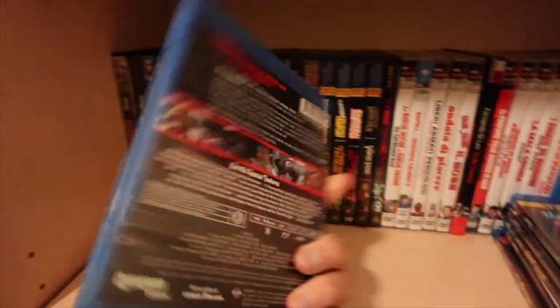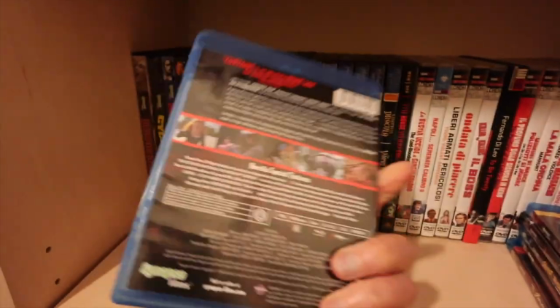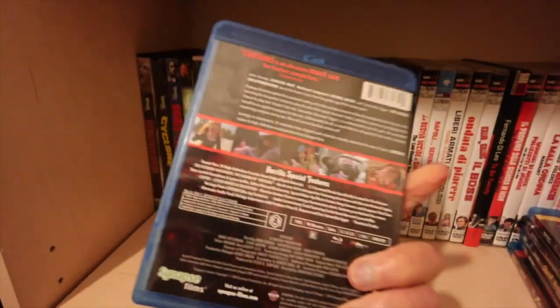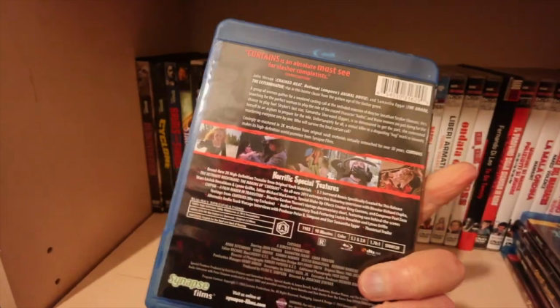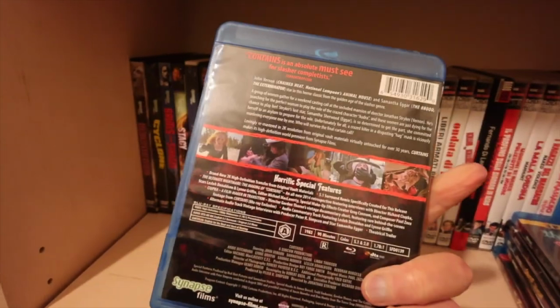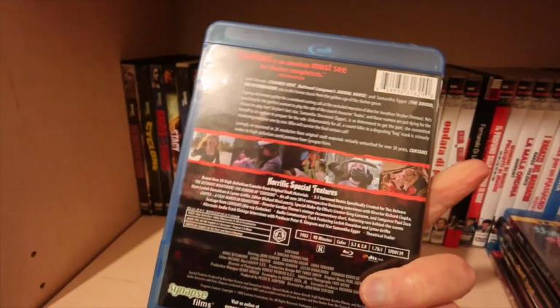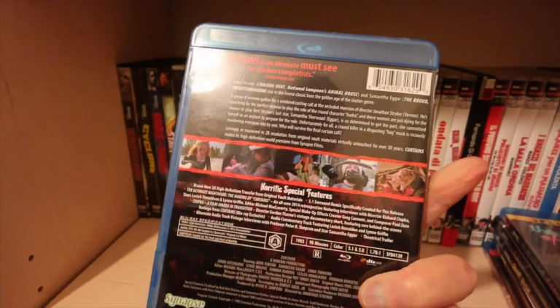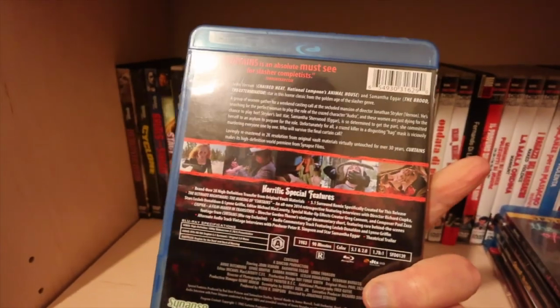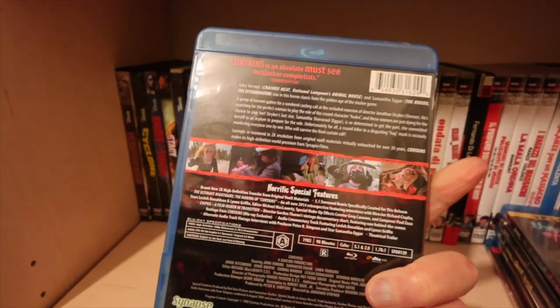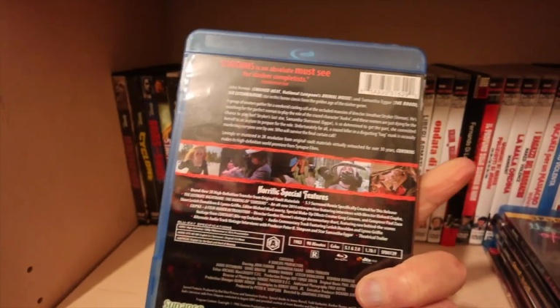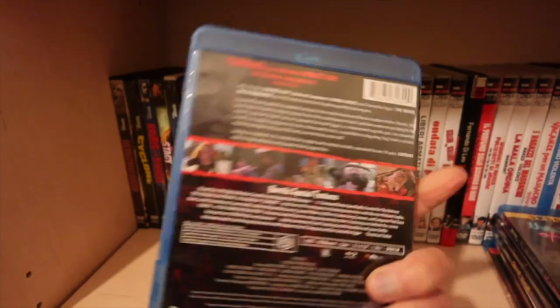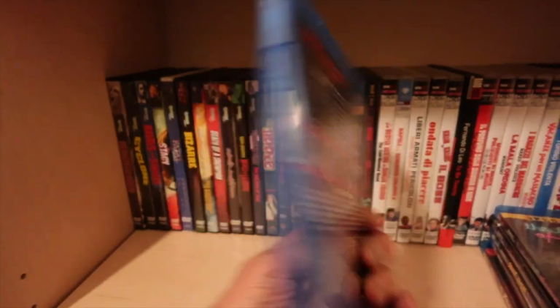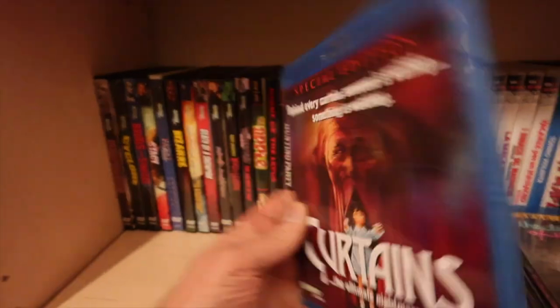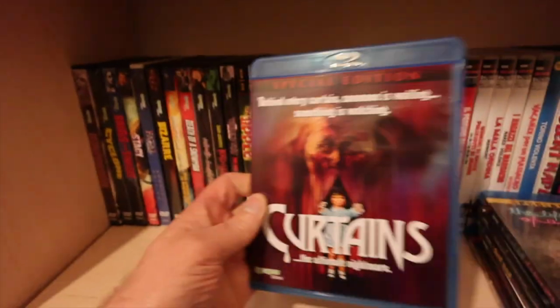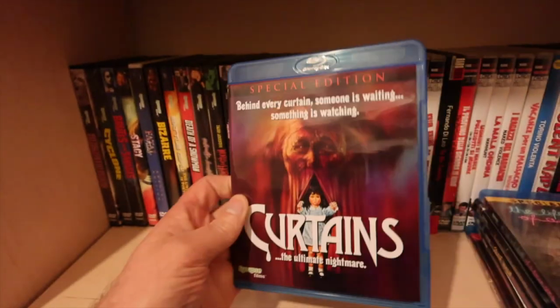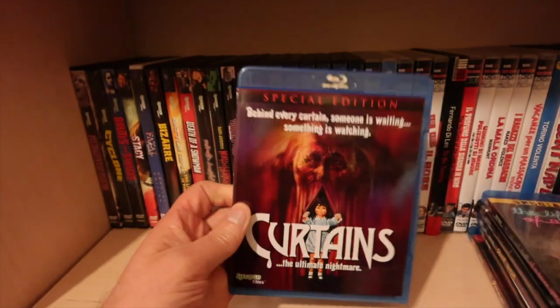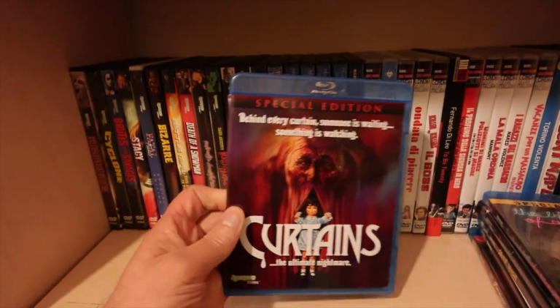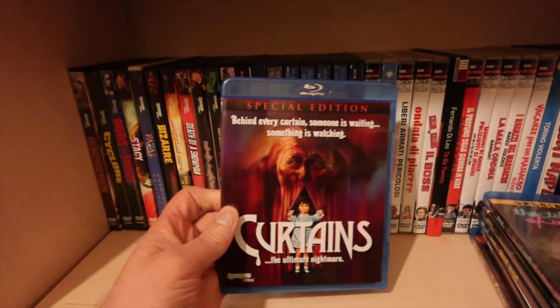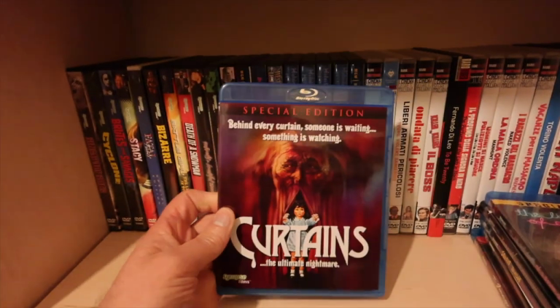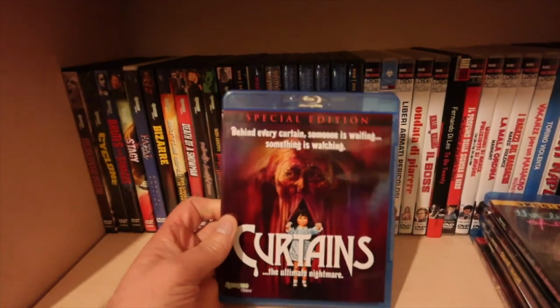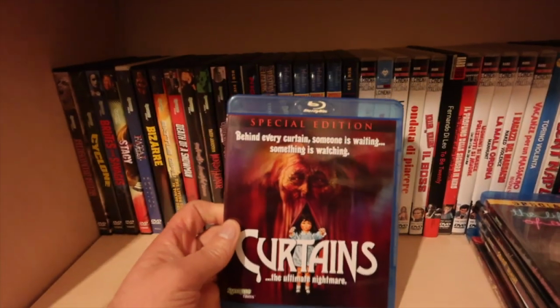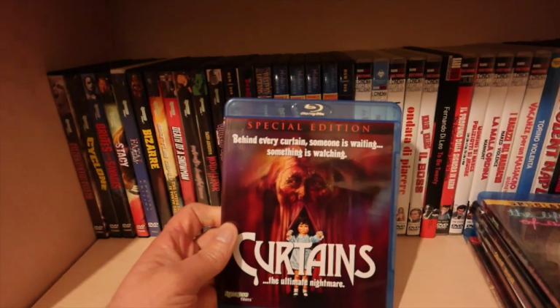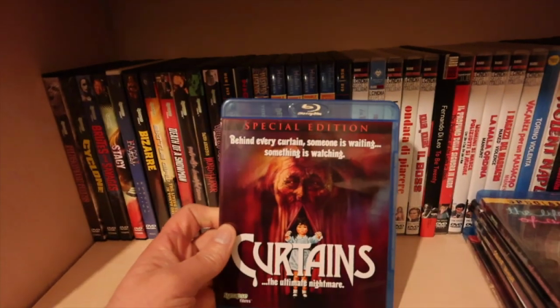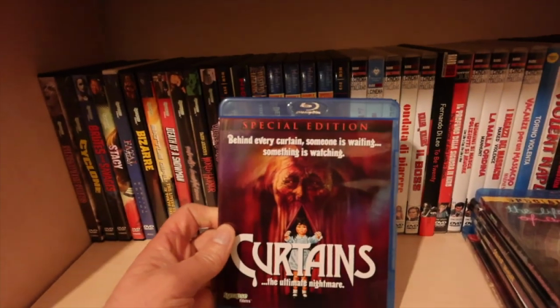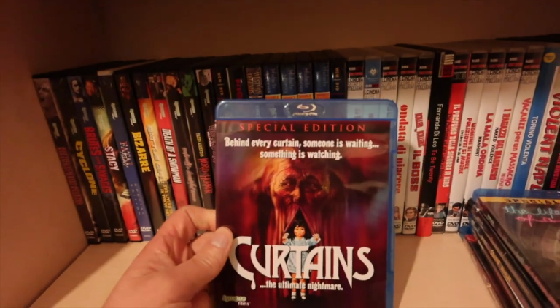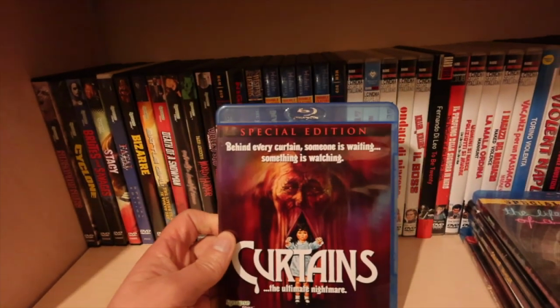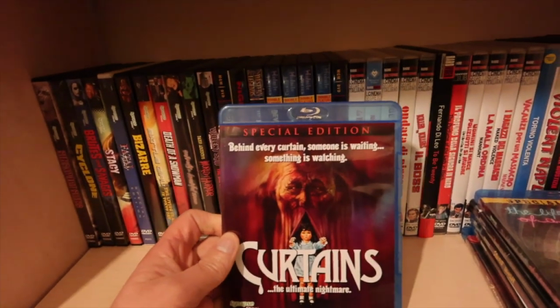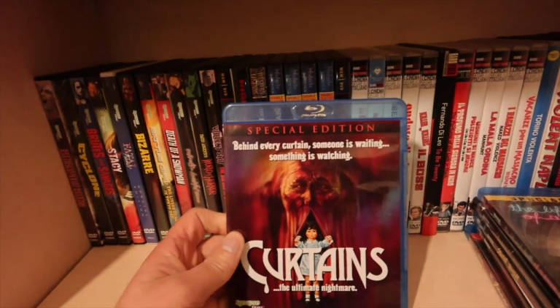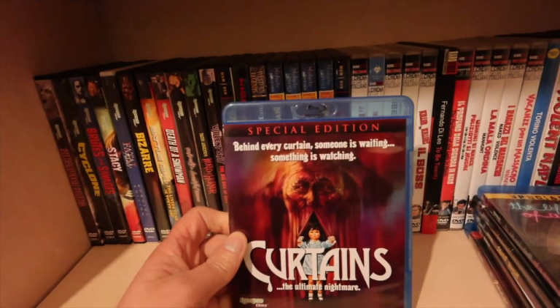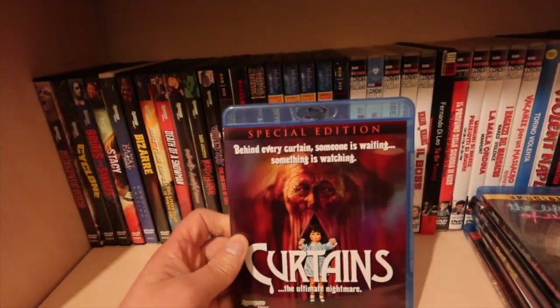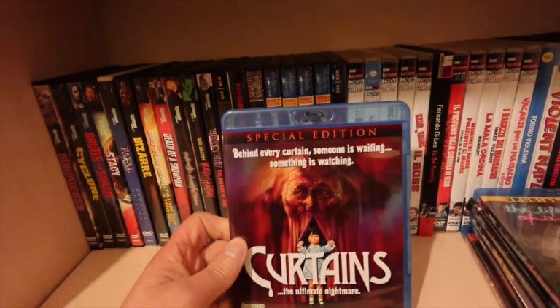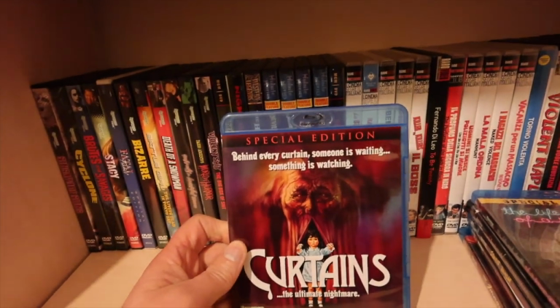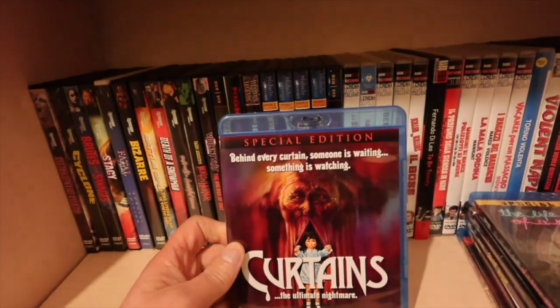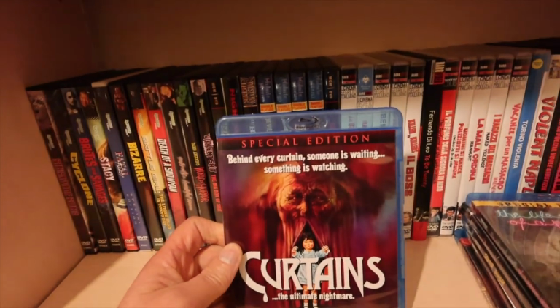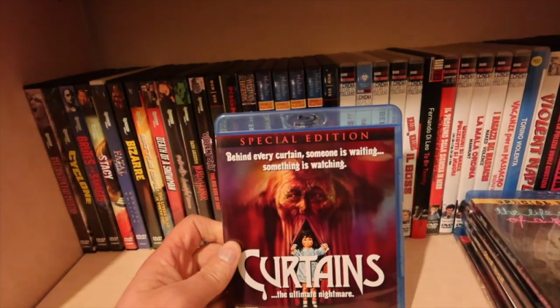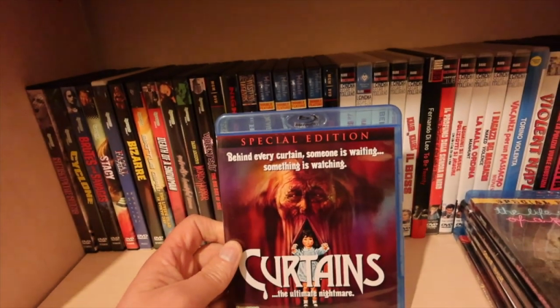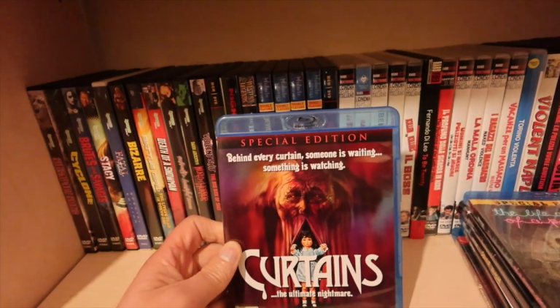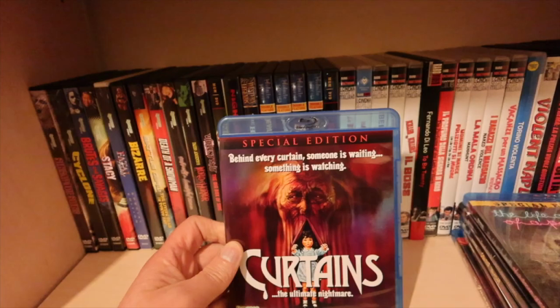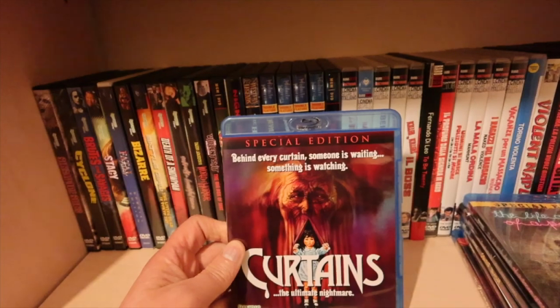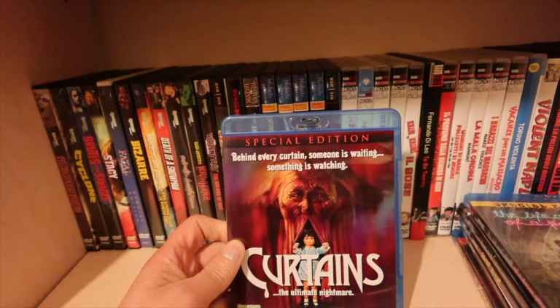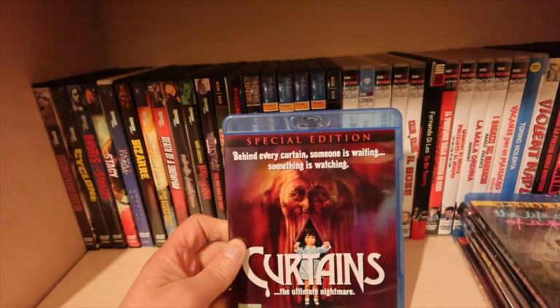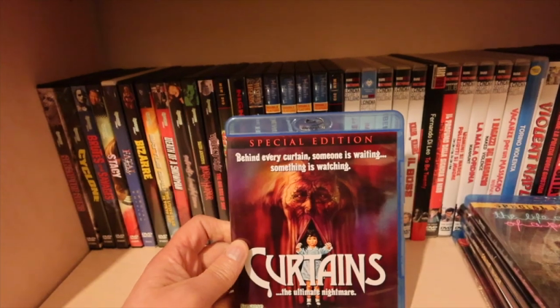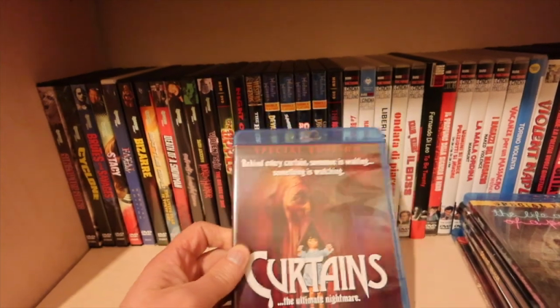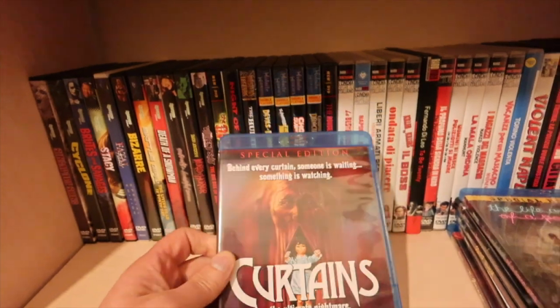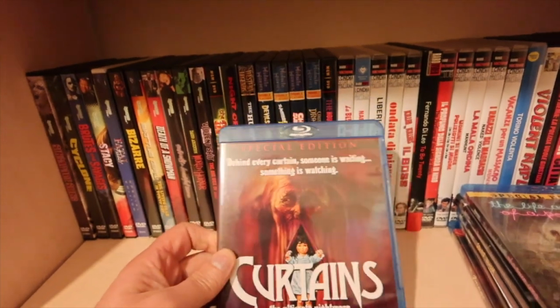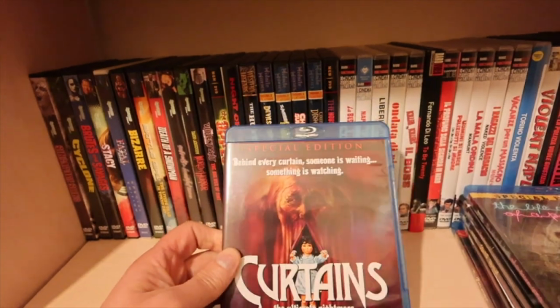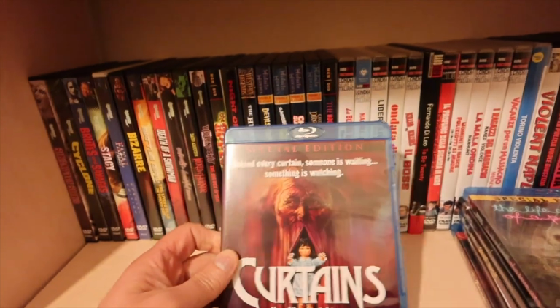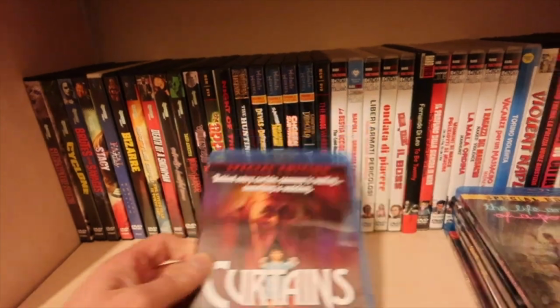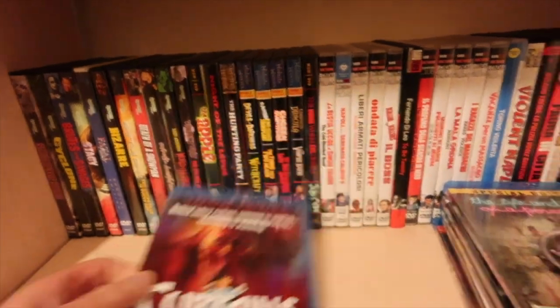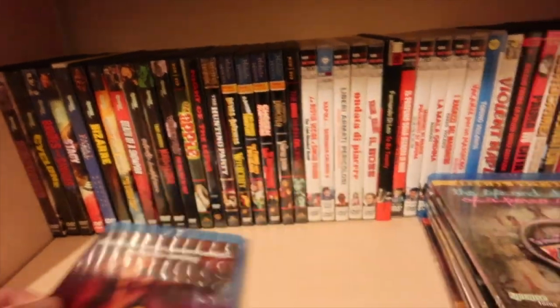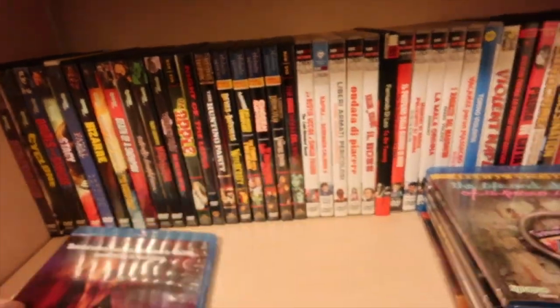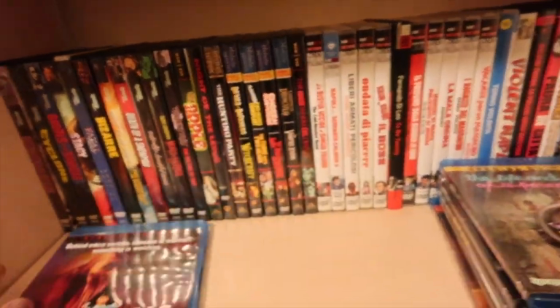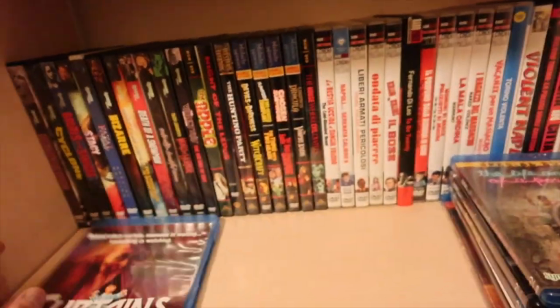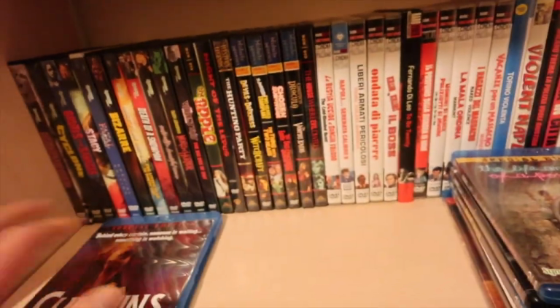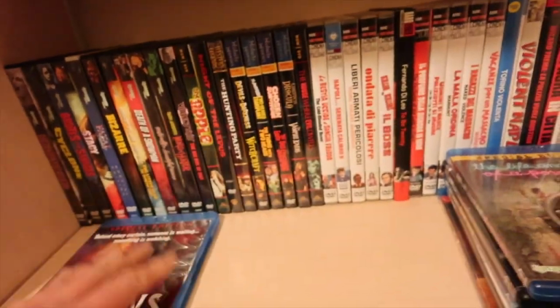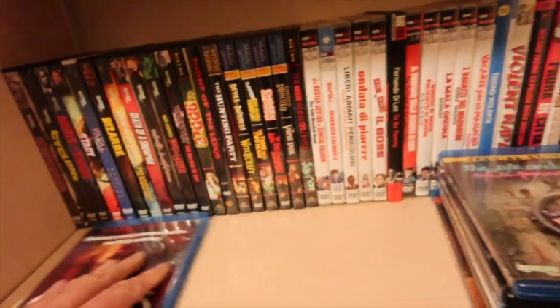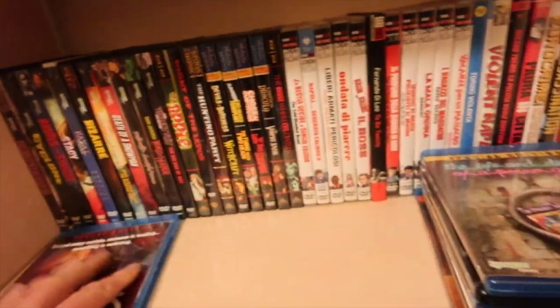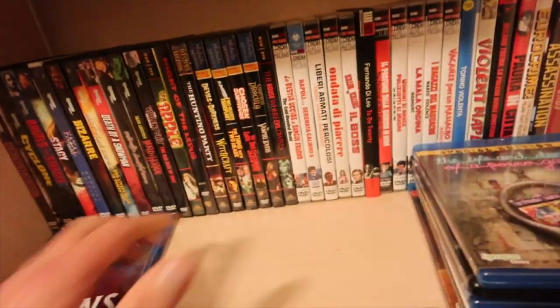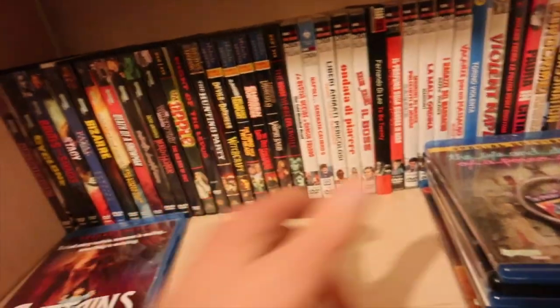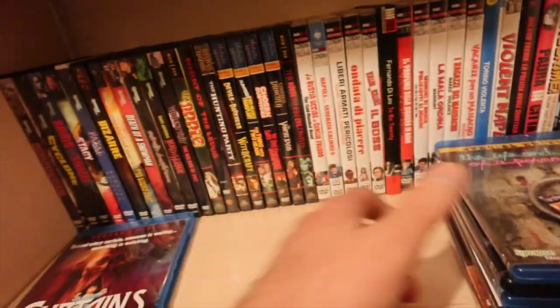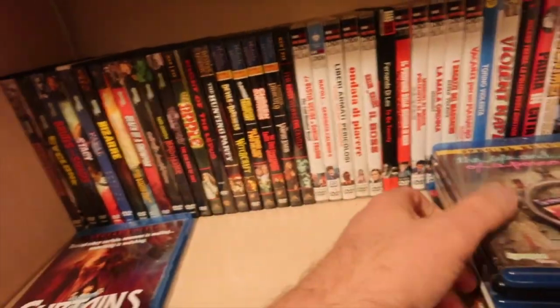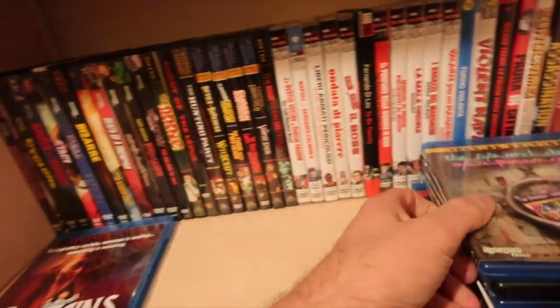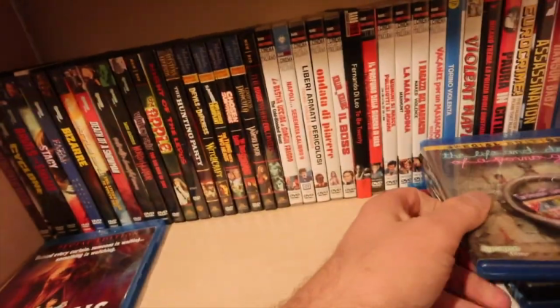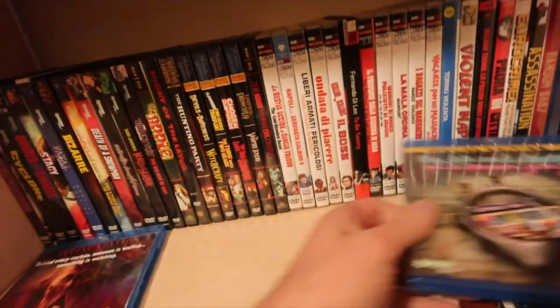Curtains - another little gem. Canadian canuxploitation as they call it, but it's a cracking little film.